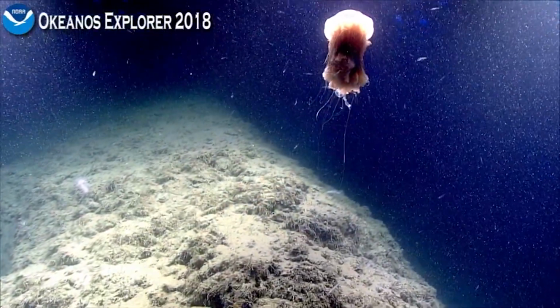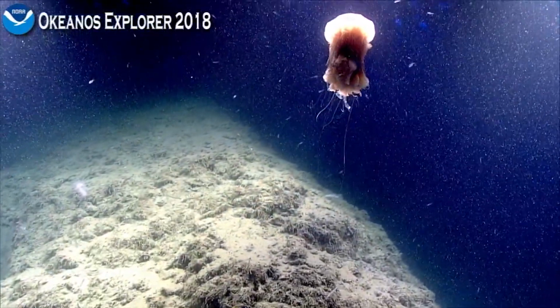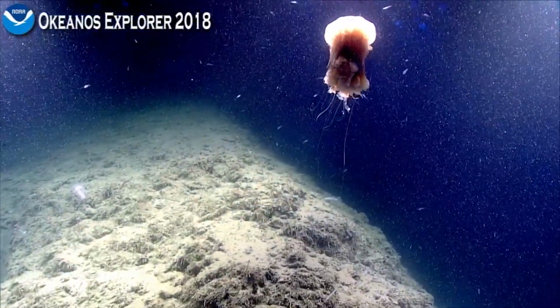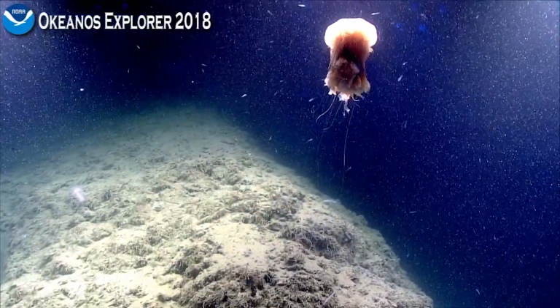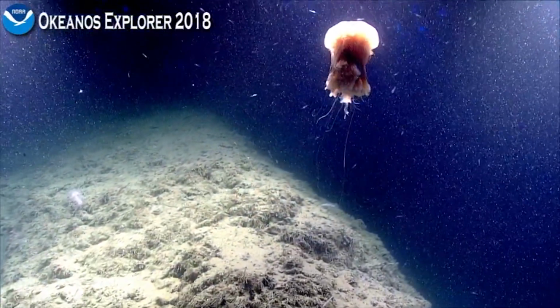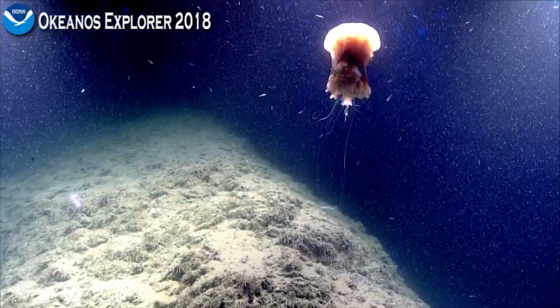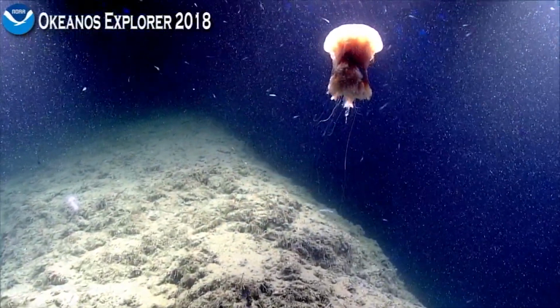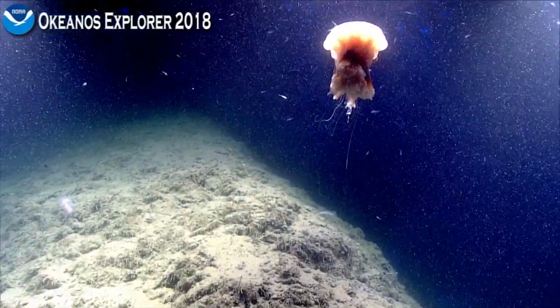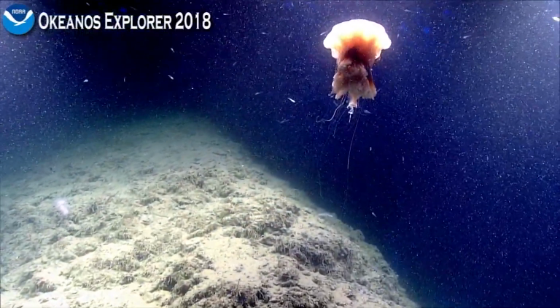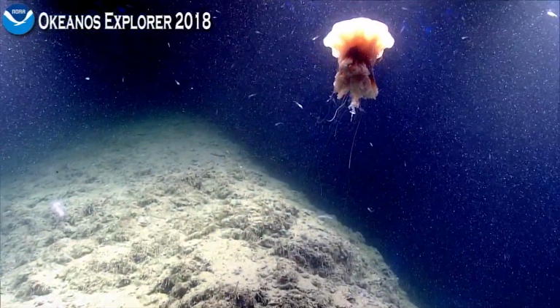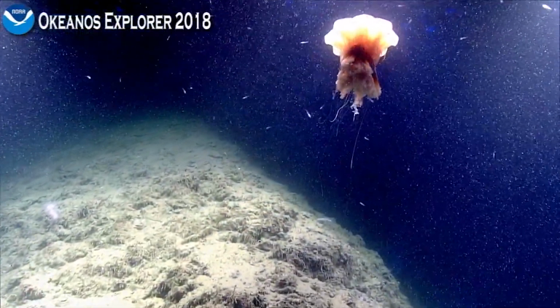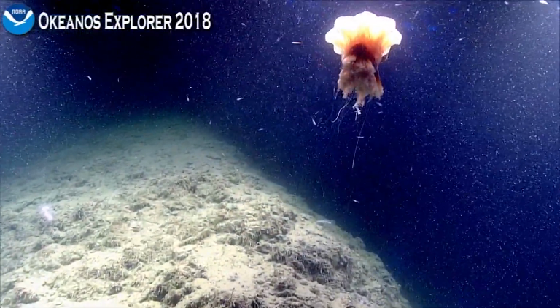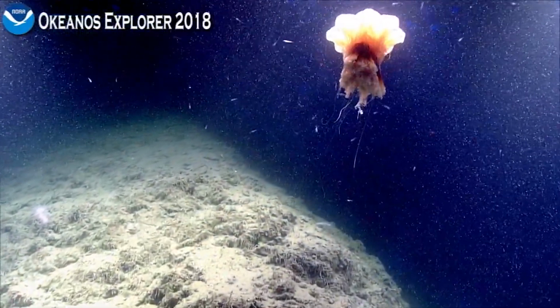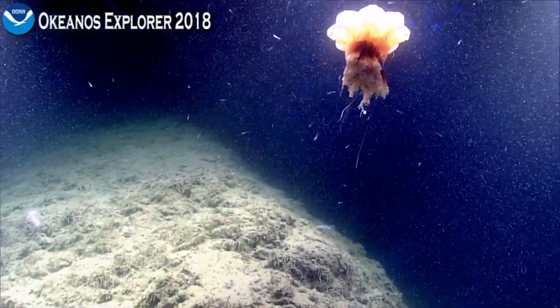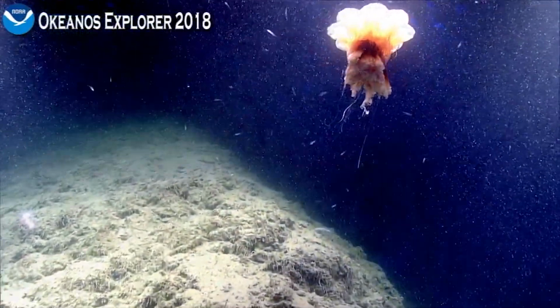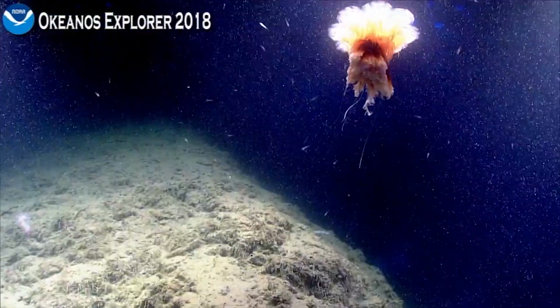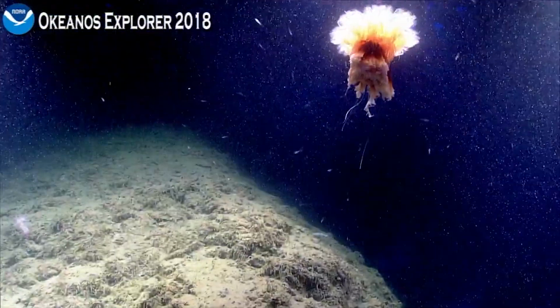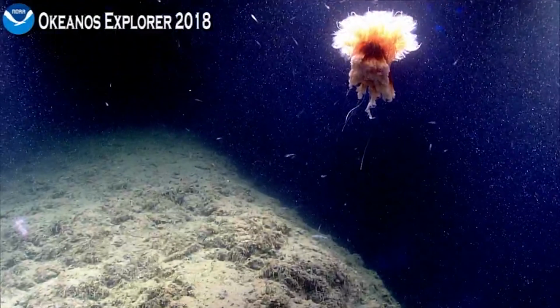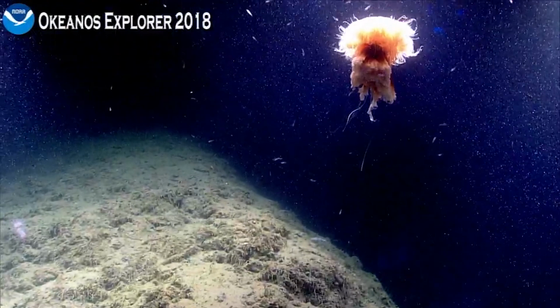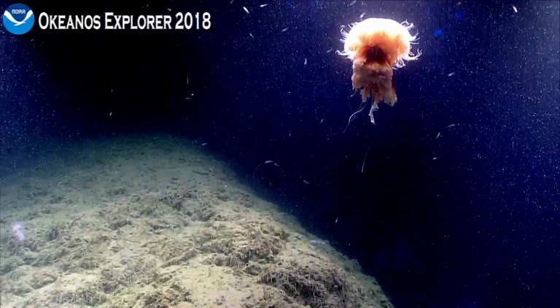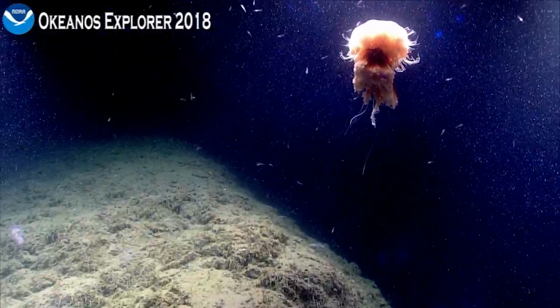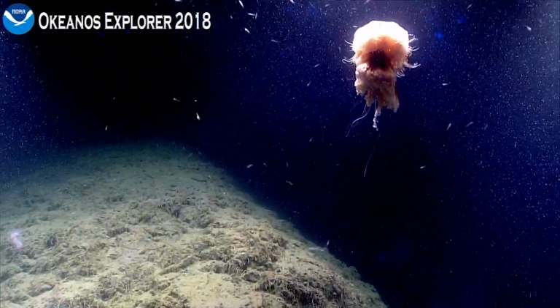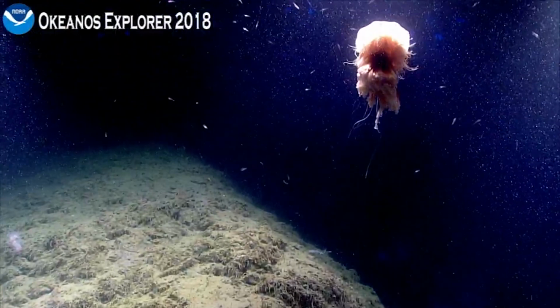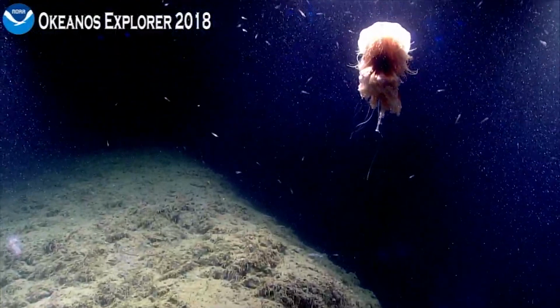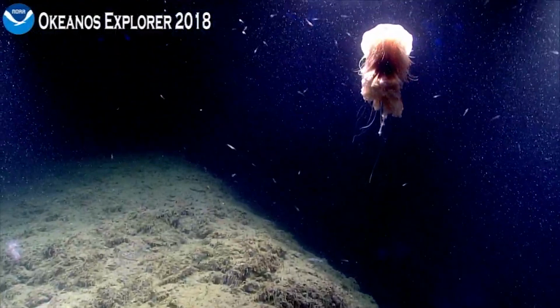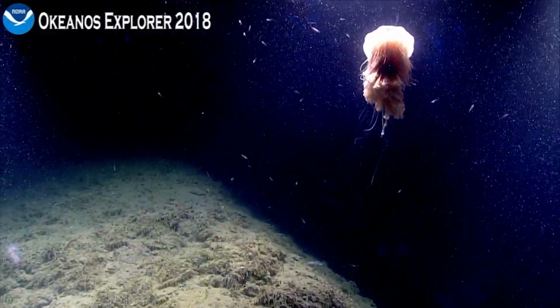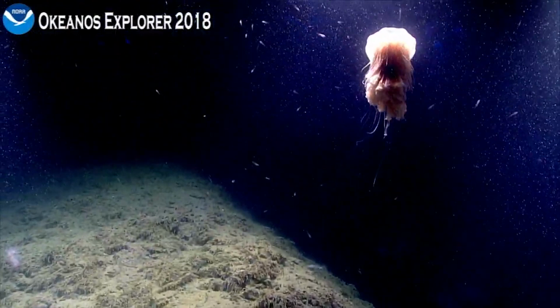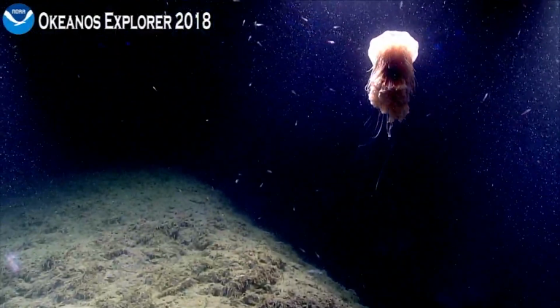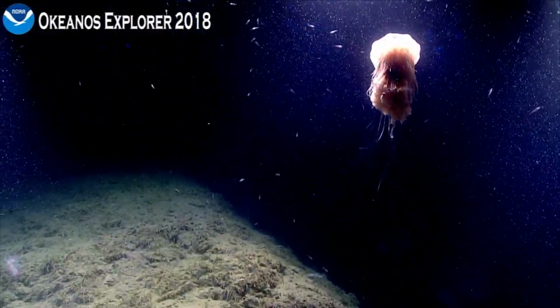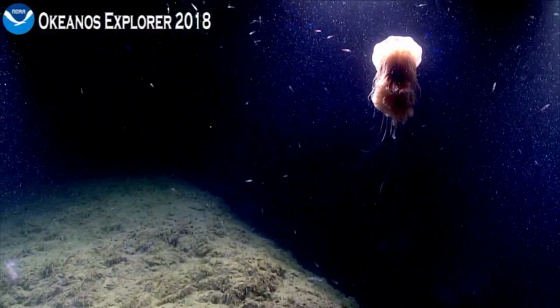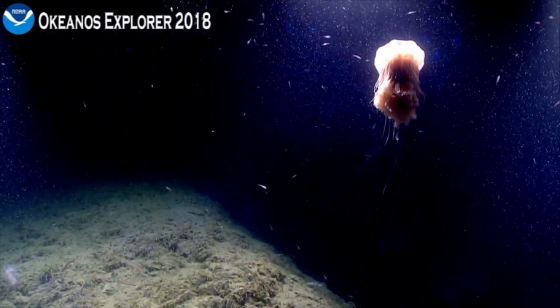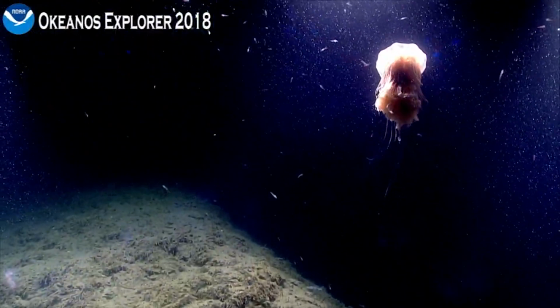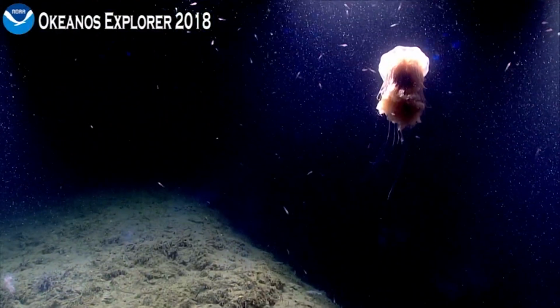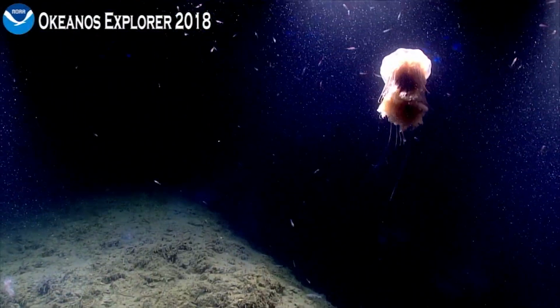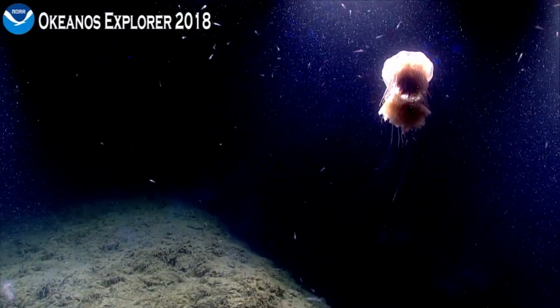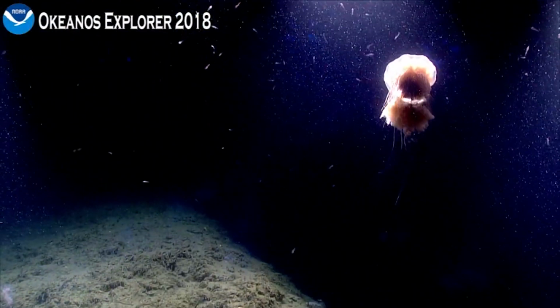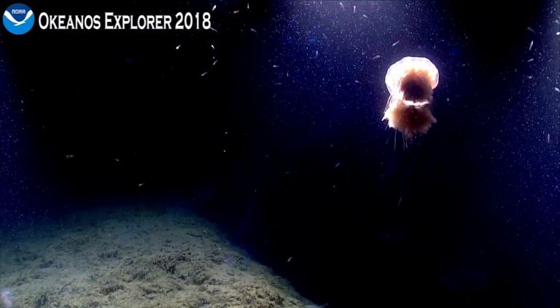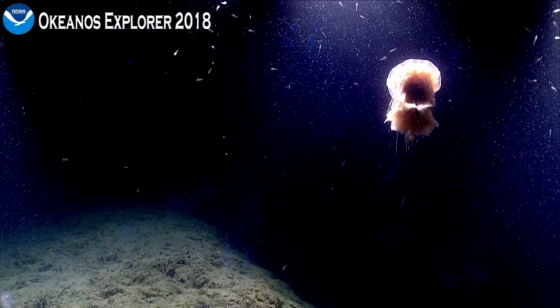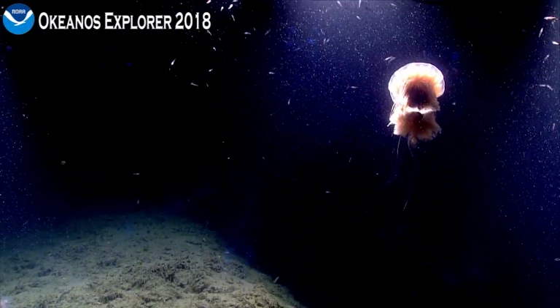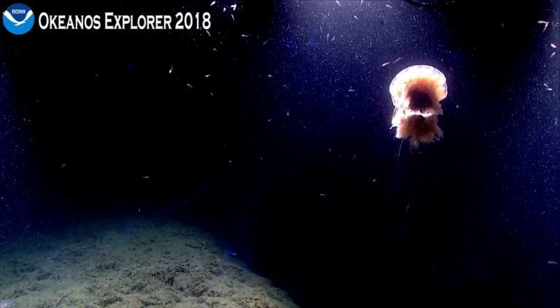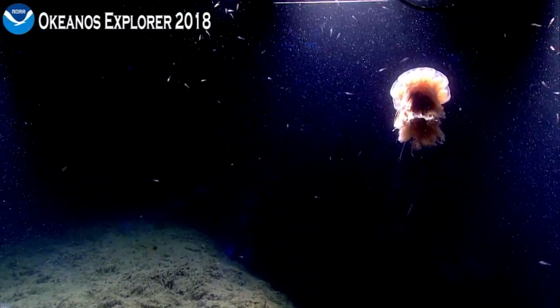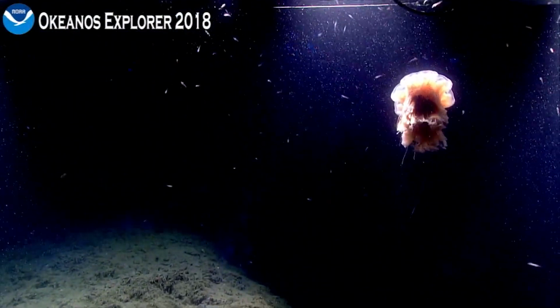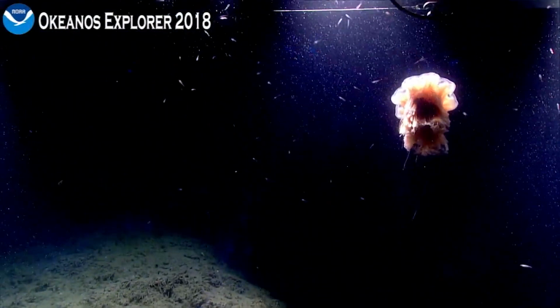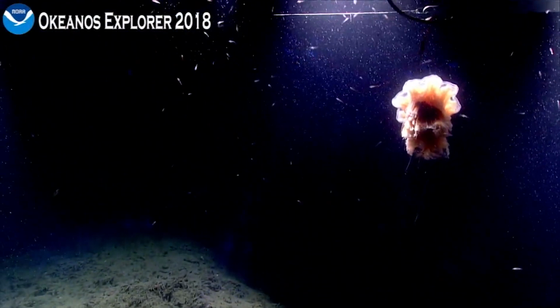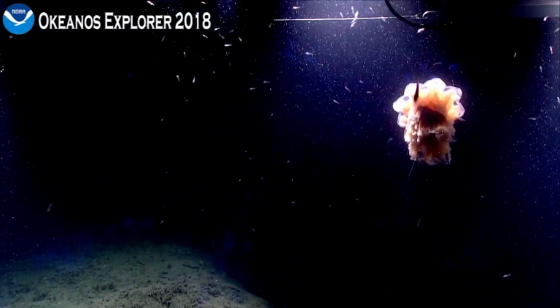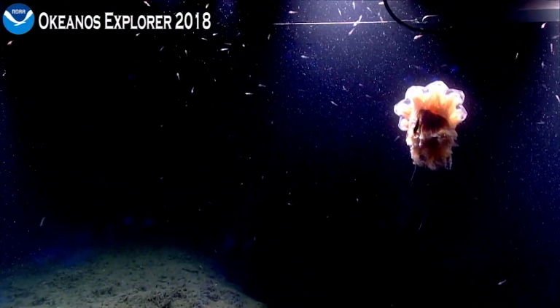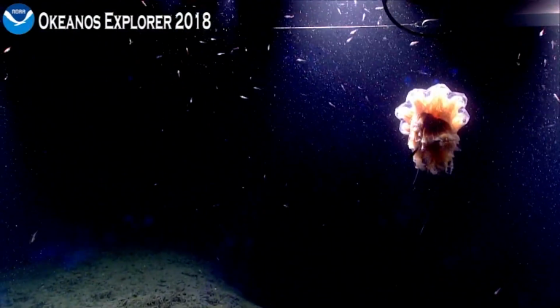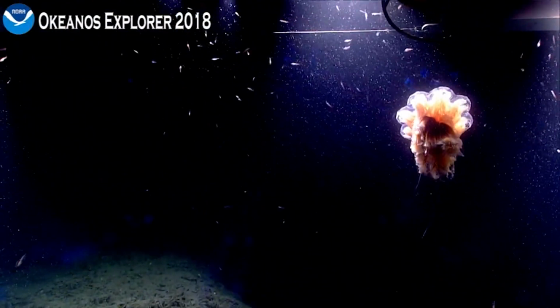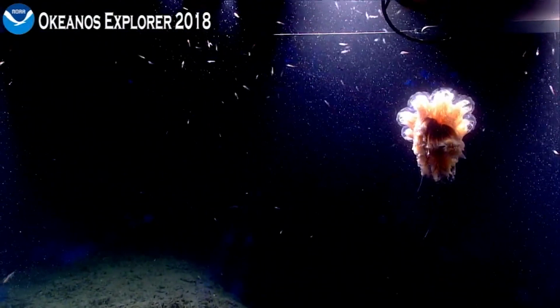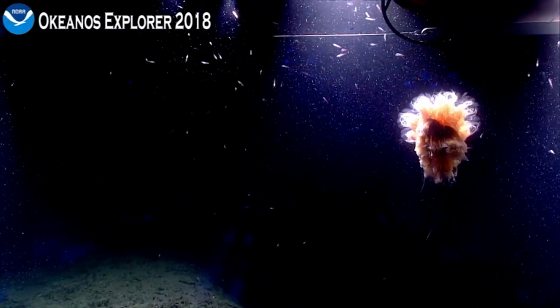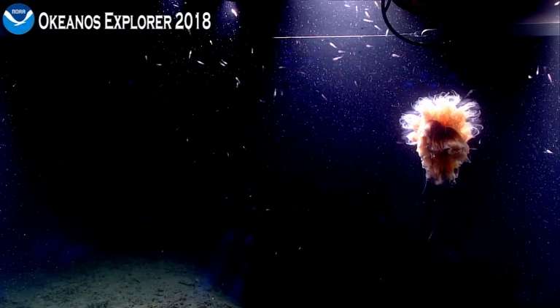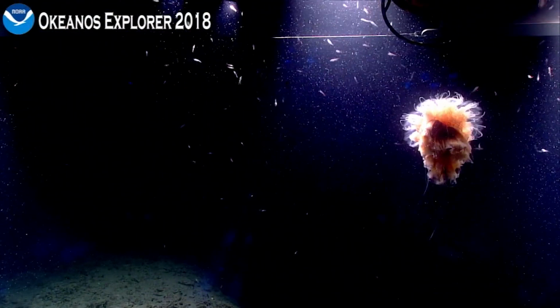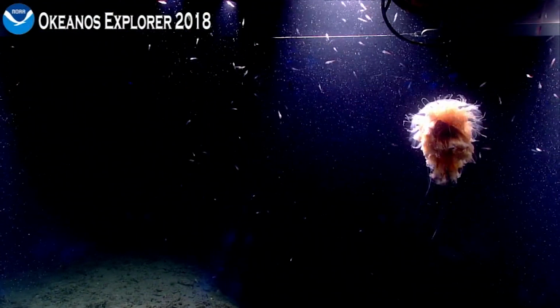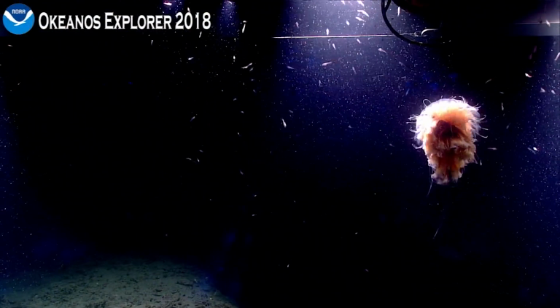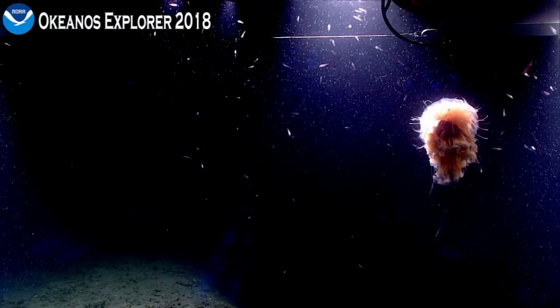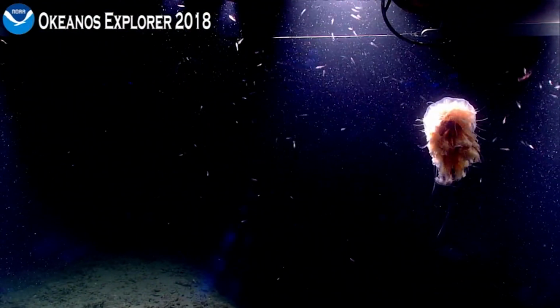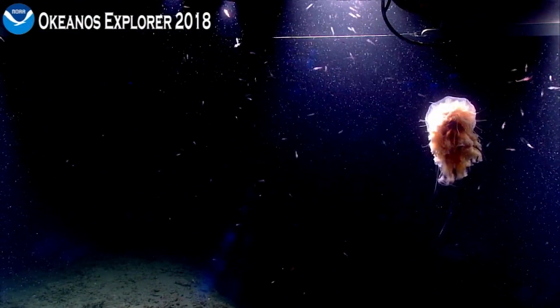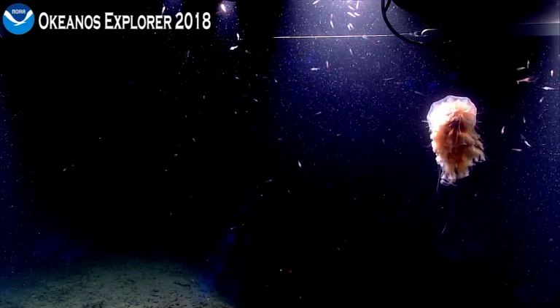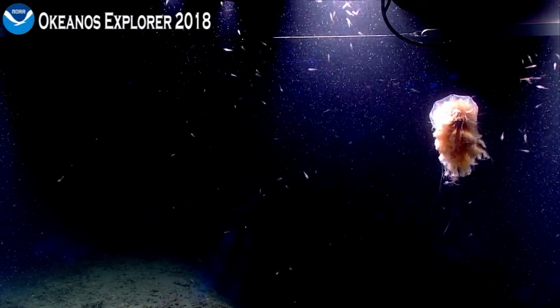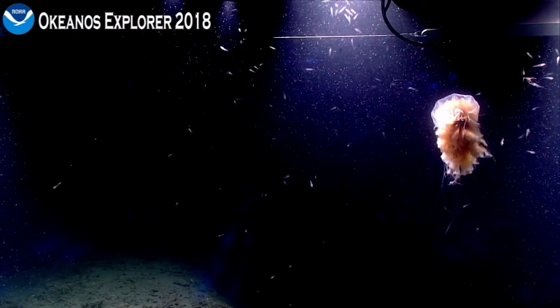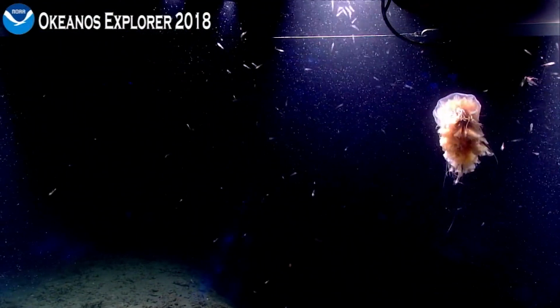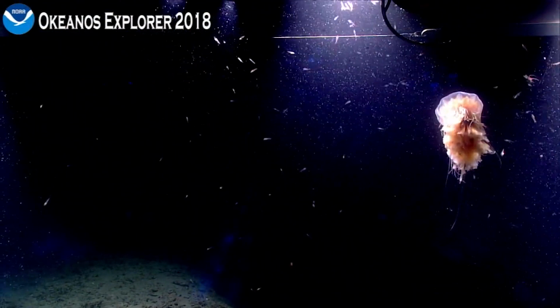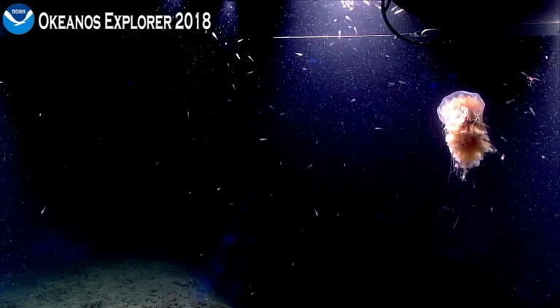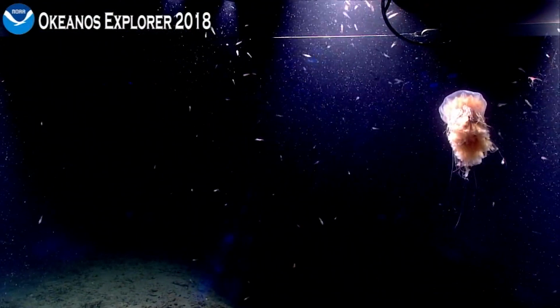Wow, that's really pretty. Oh, look at that. Off he goes.